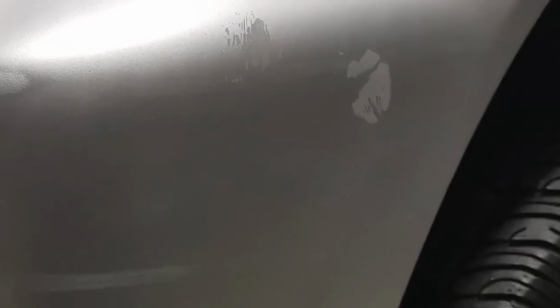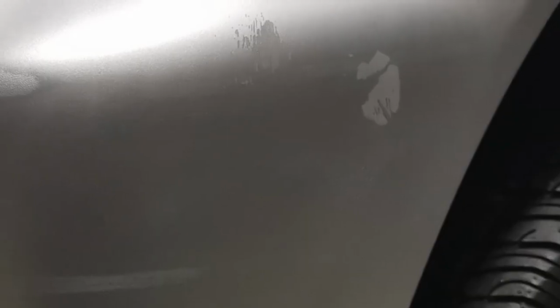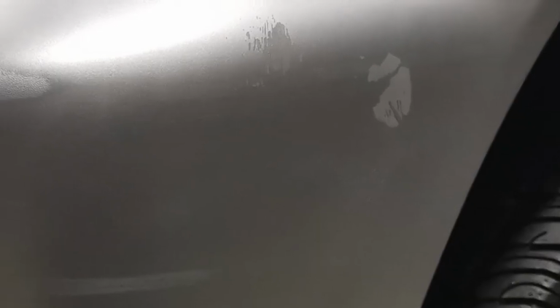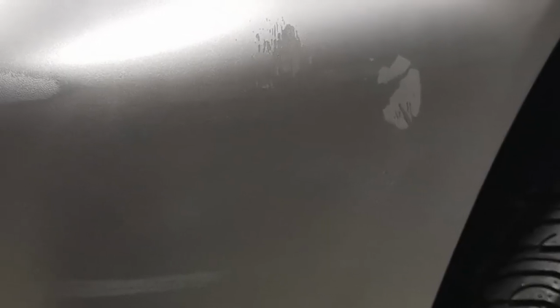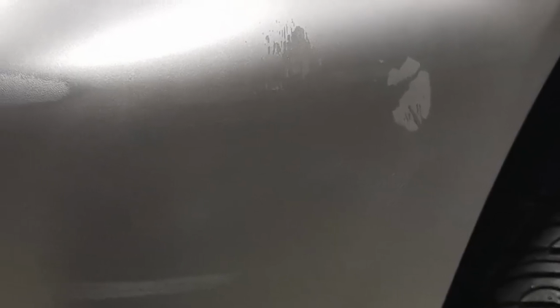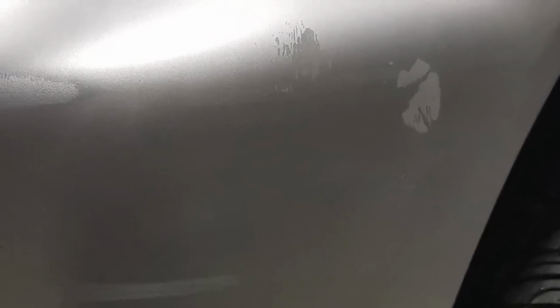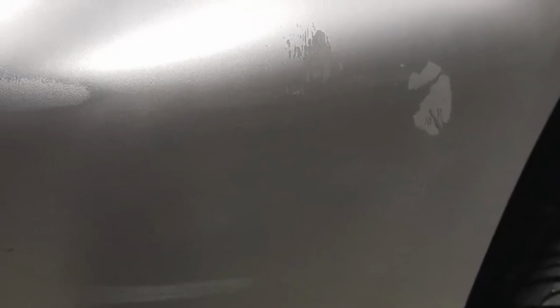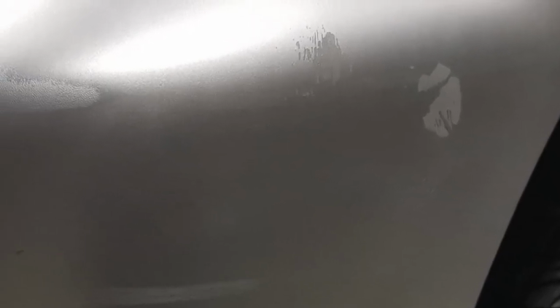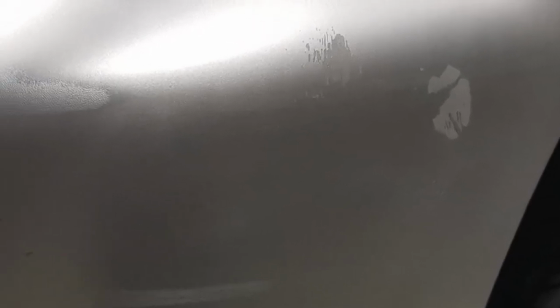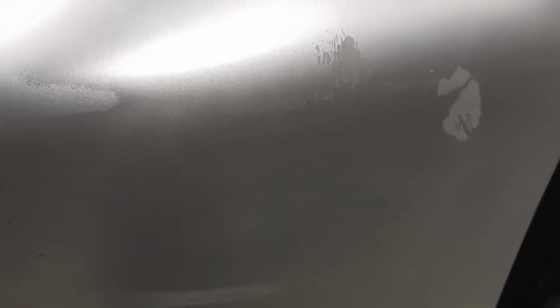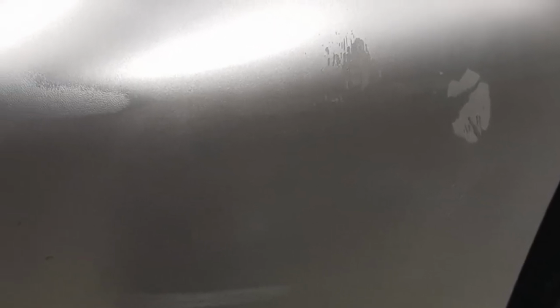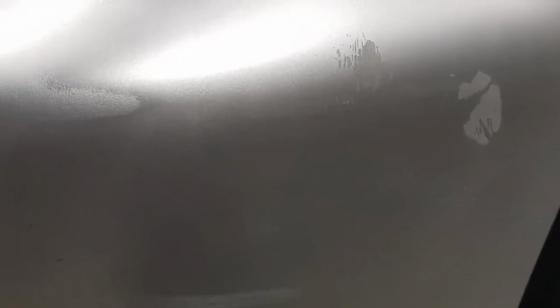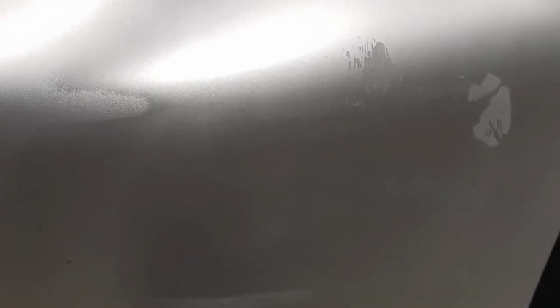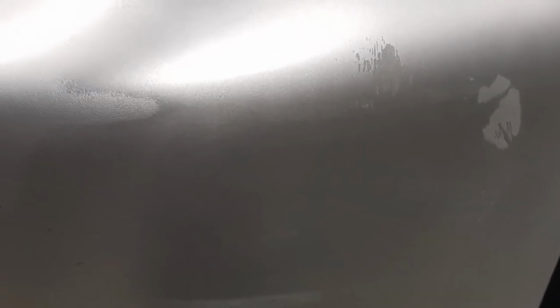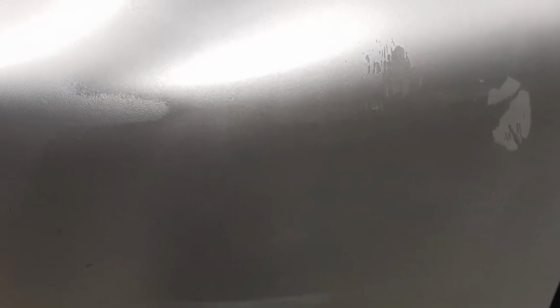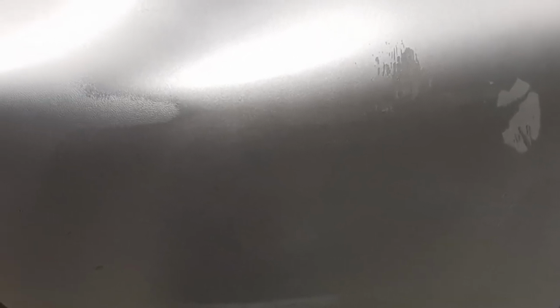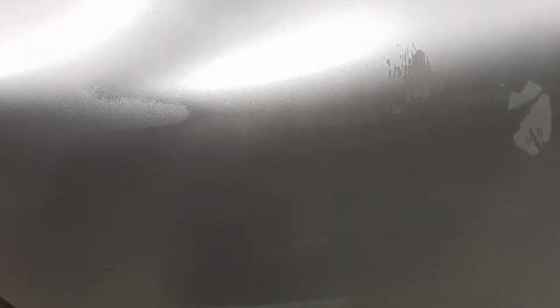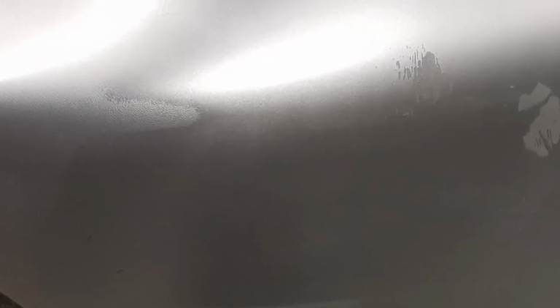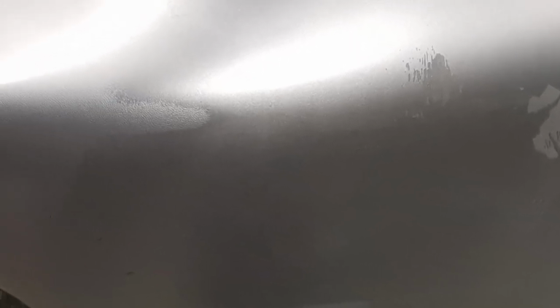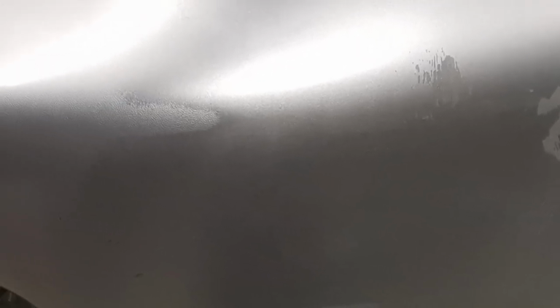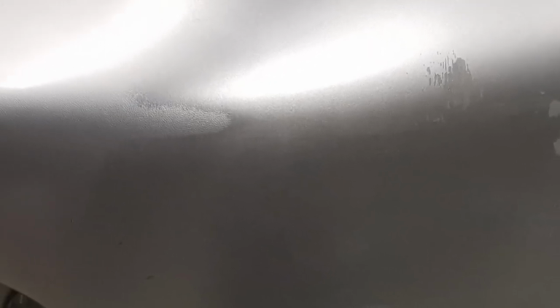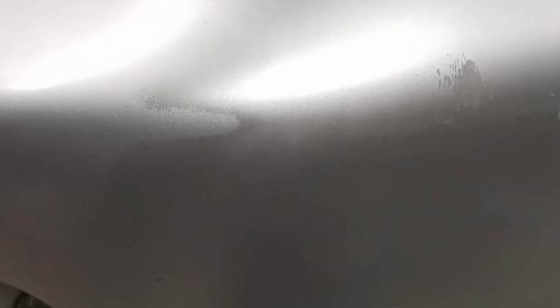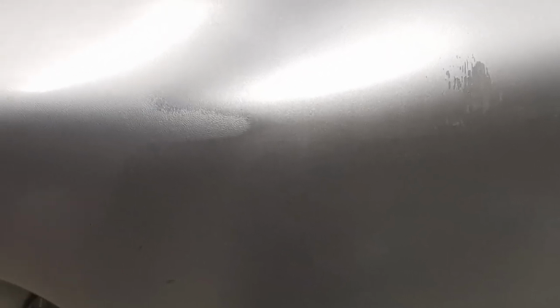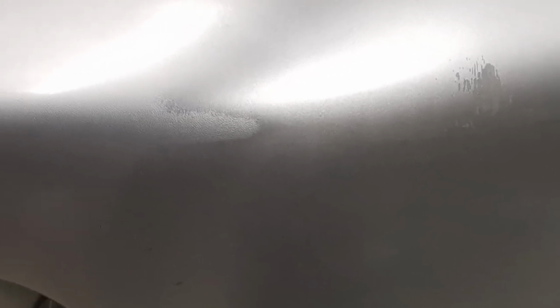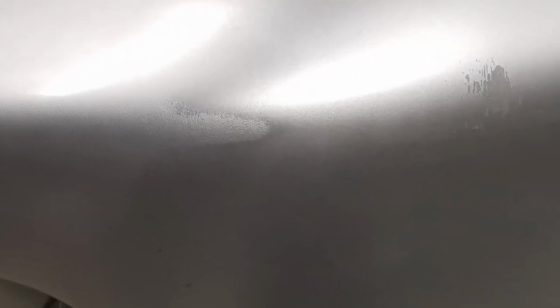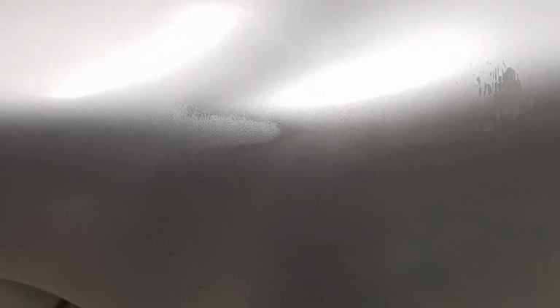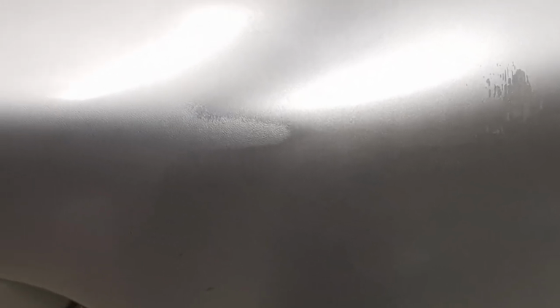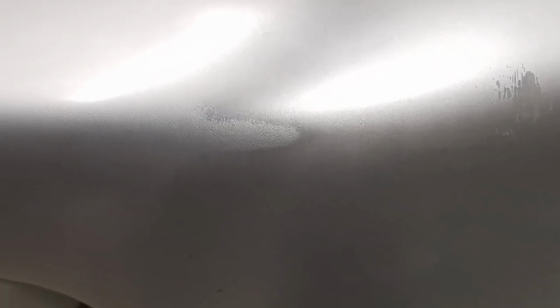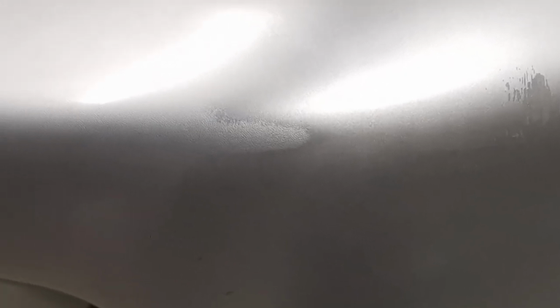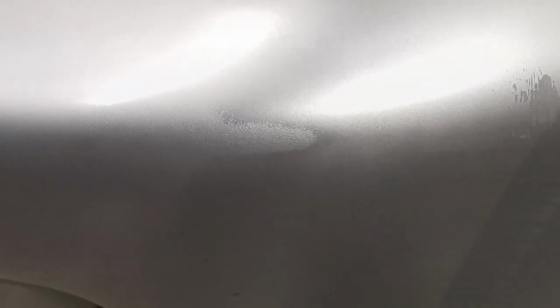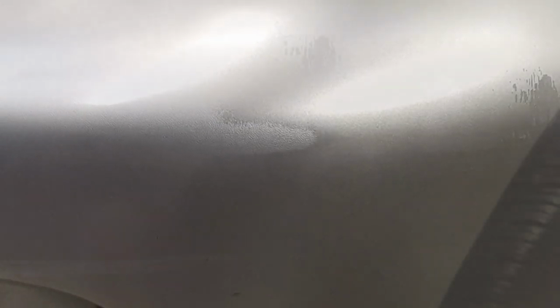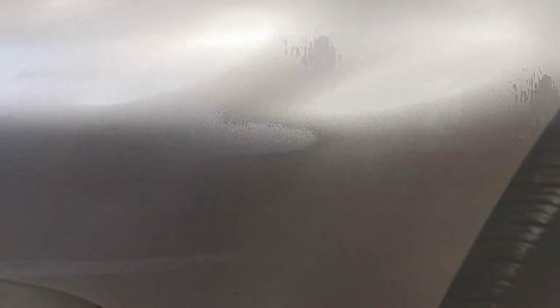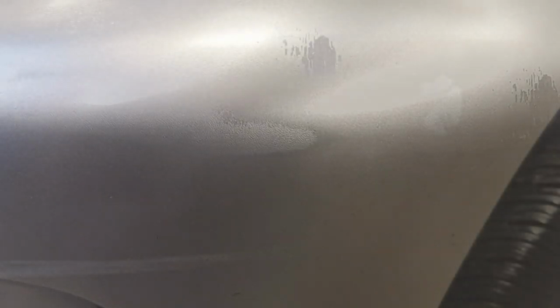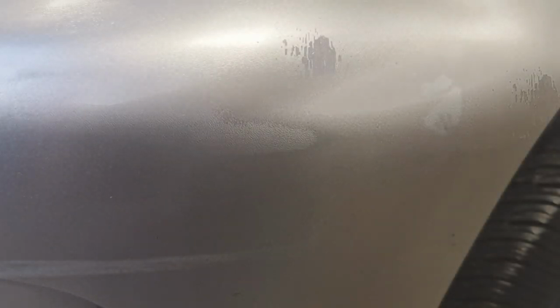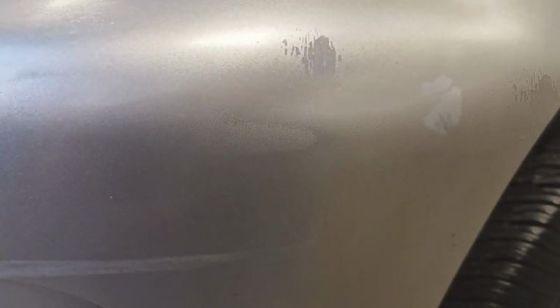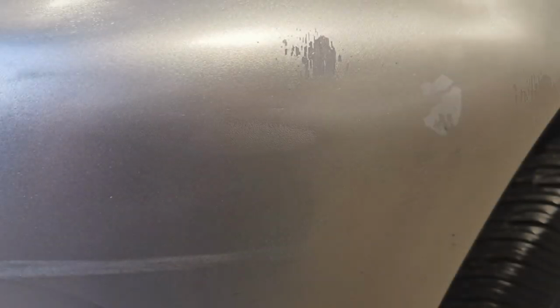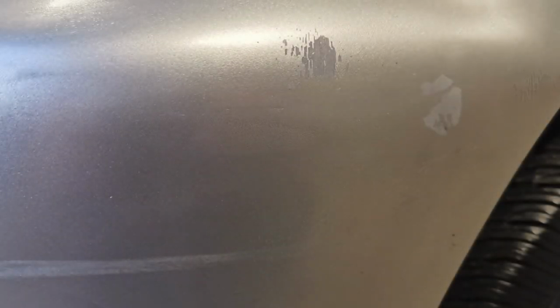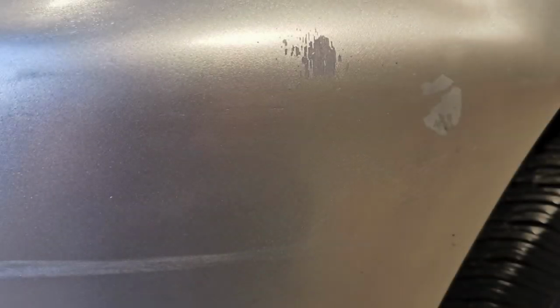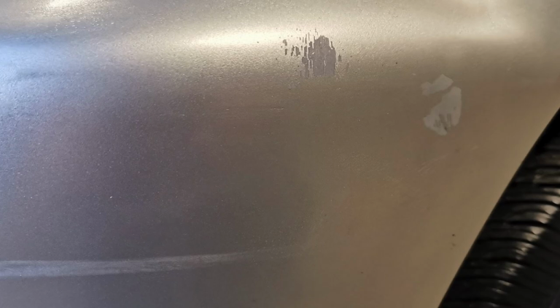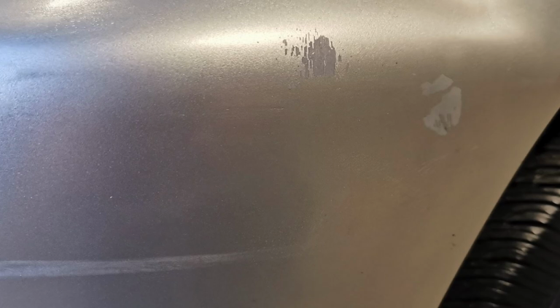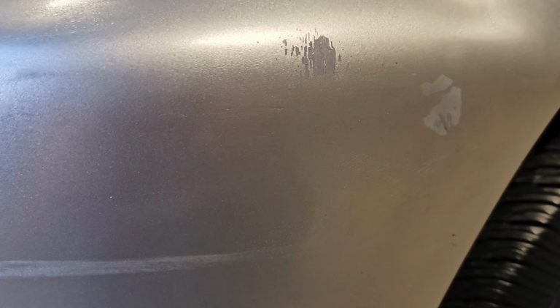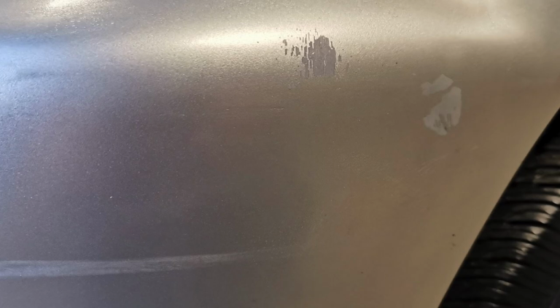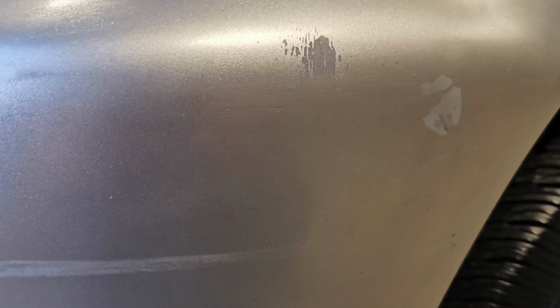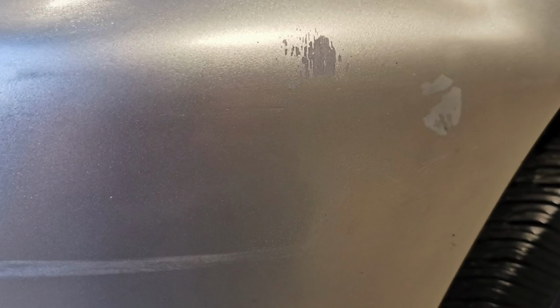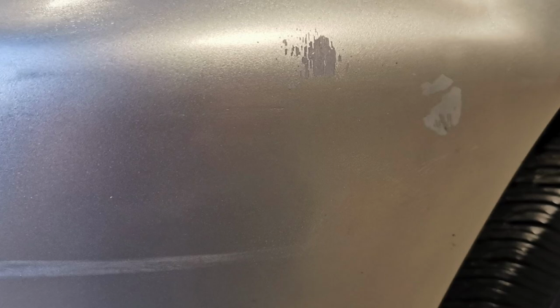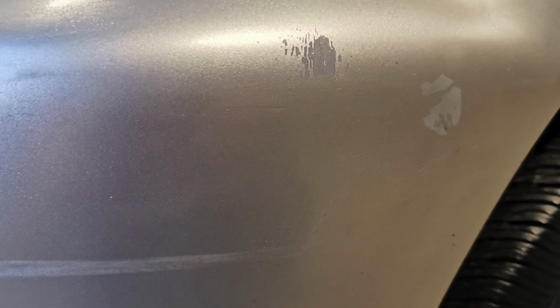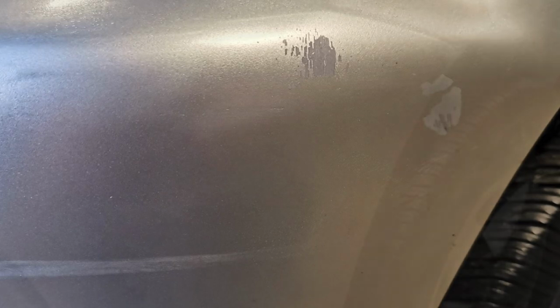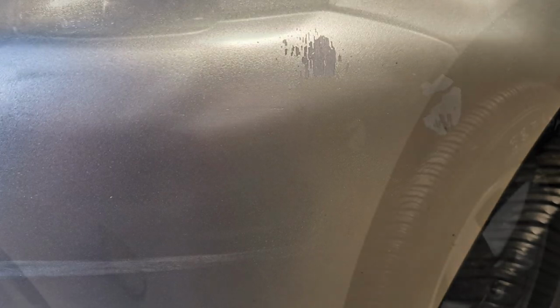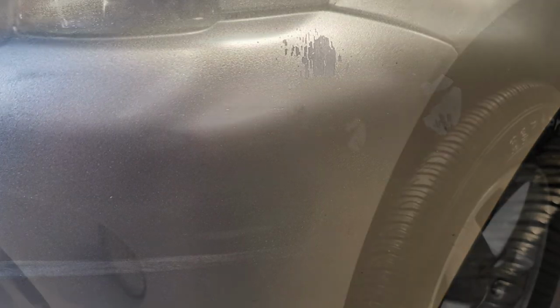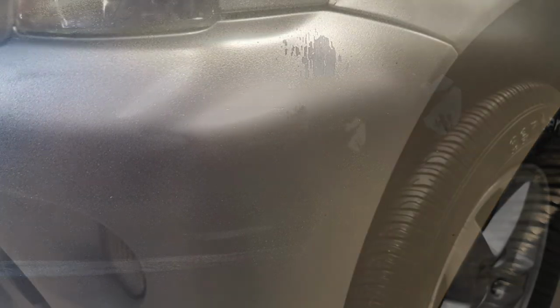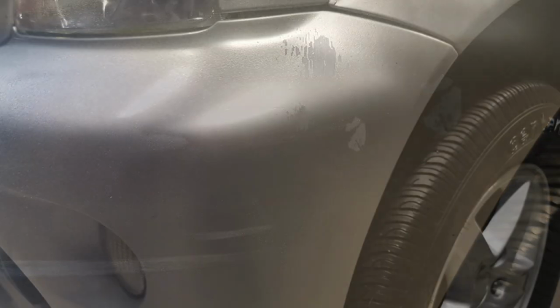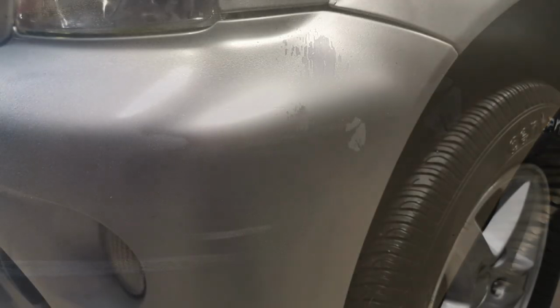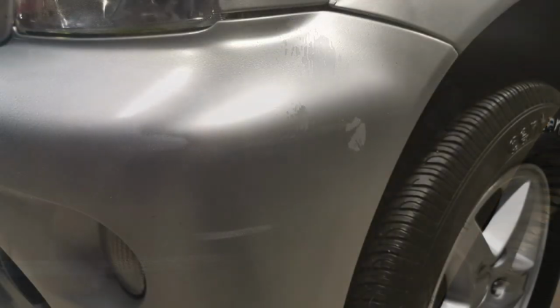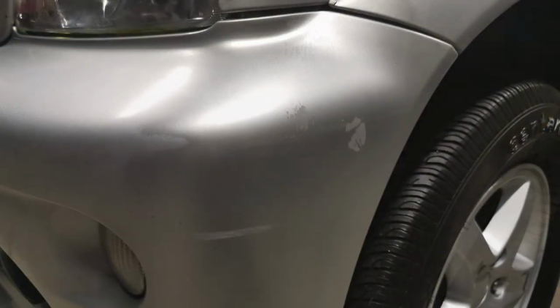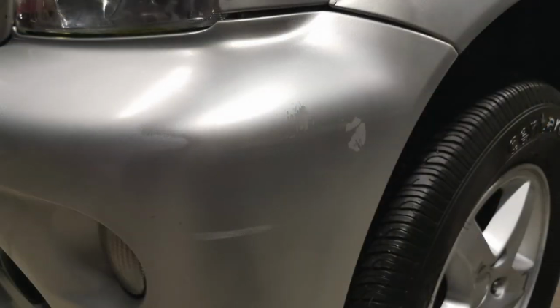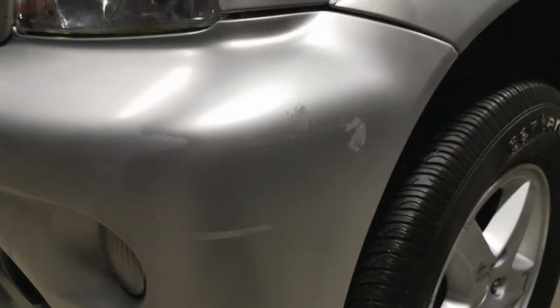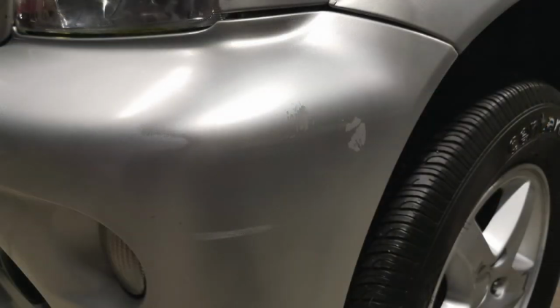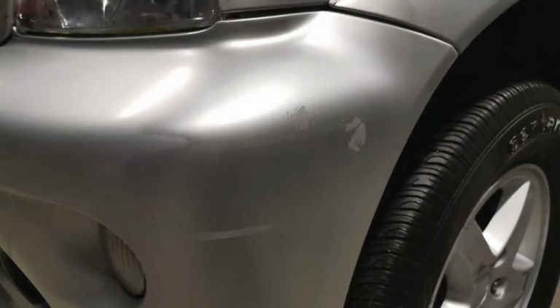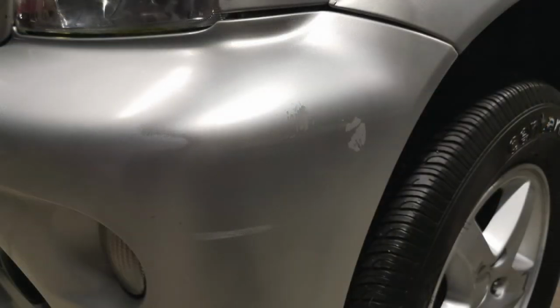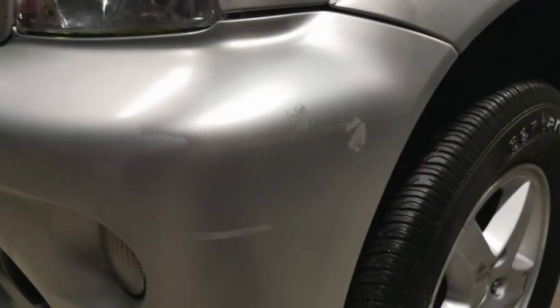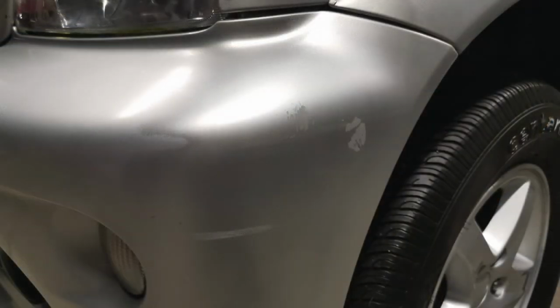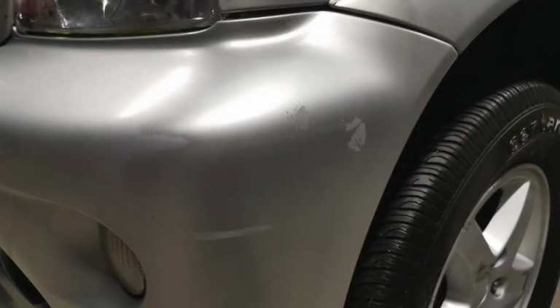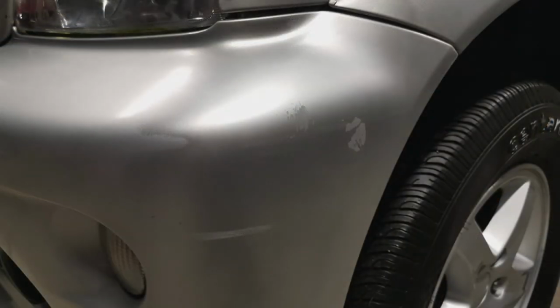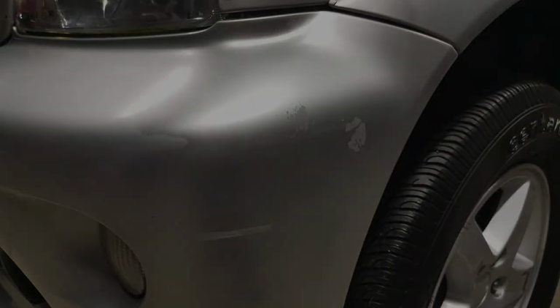Hi guys. Here we have some pretty typical bumper damage. This looks like it's been repaired in the past, but not very well. So today, I'm going to give it a tidy up.